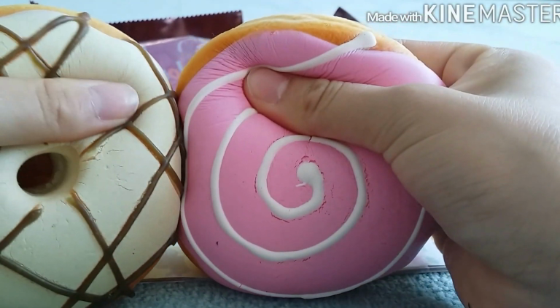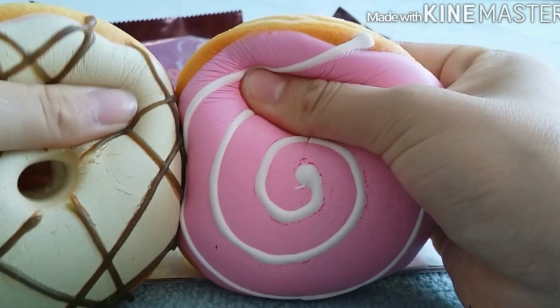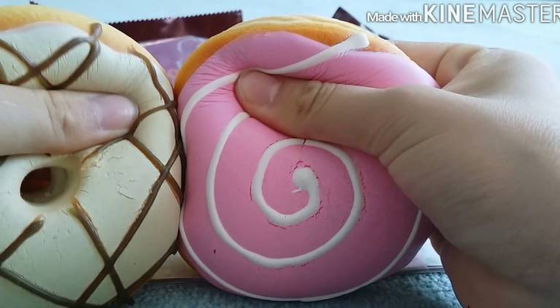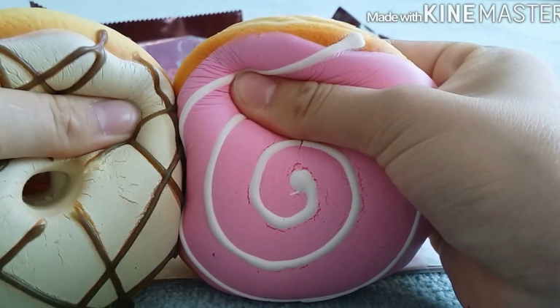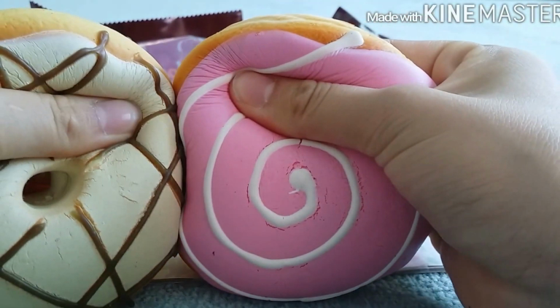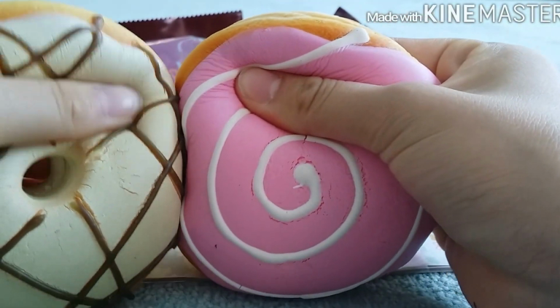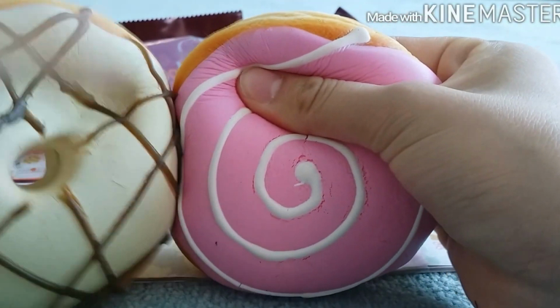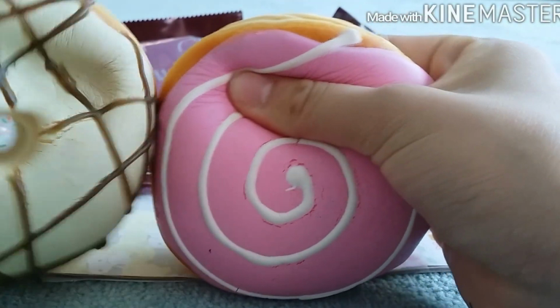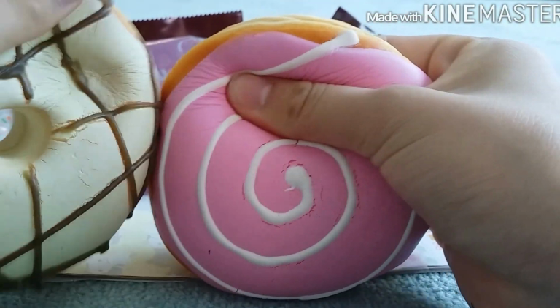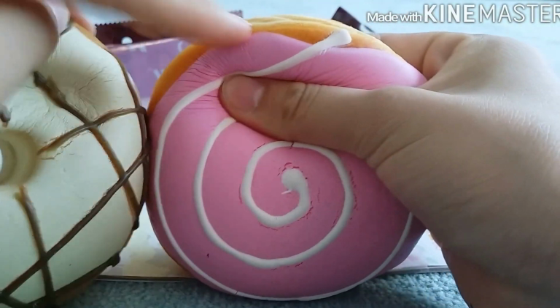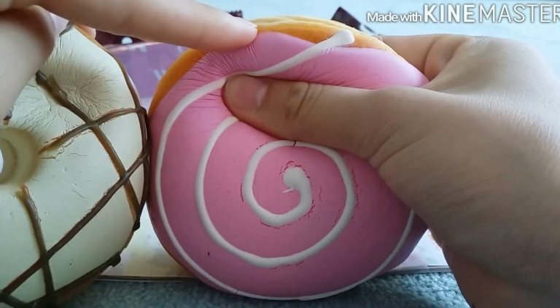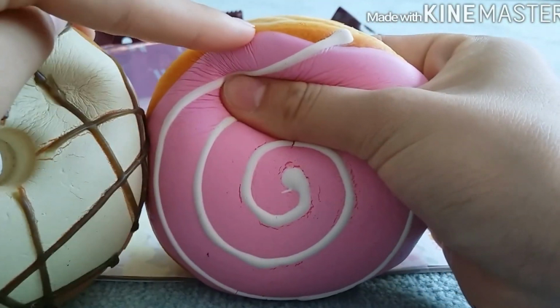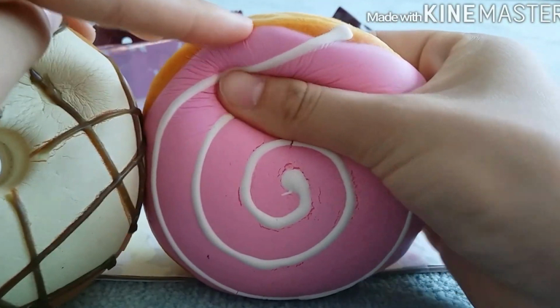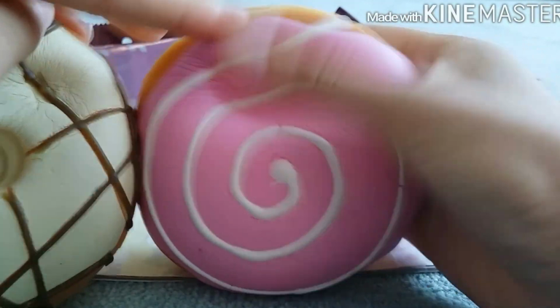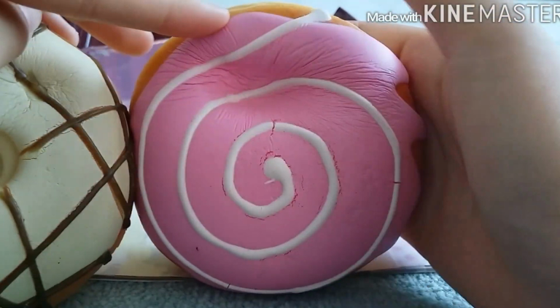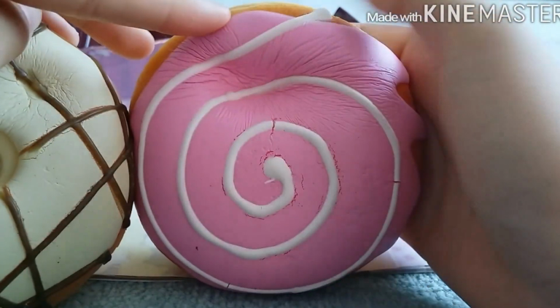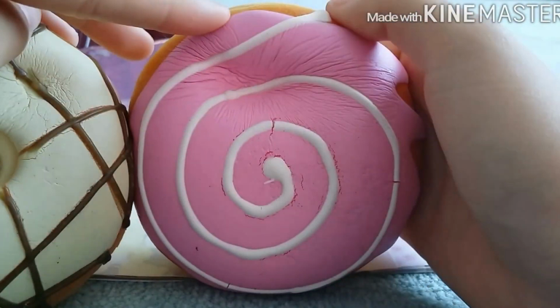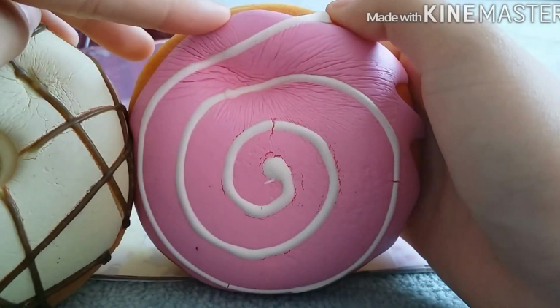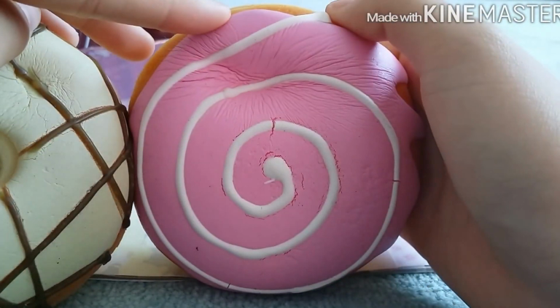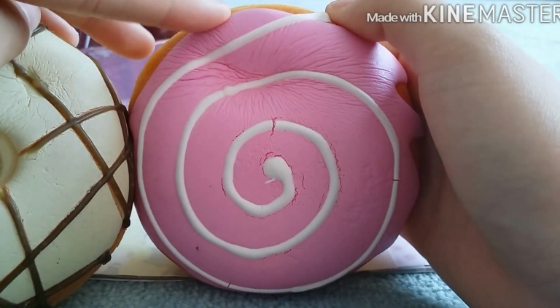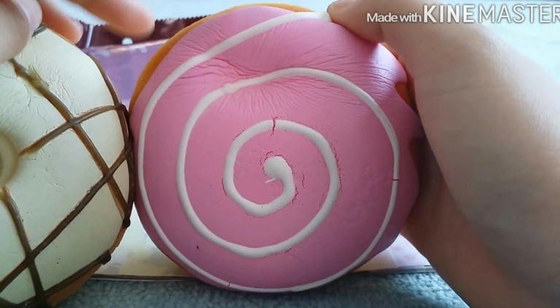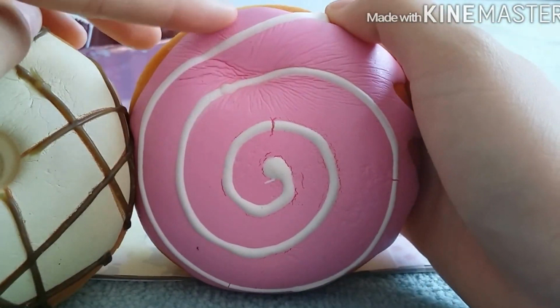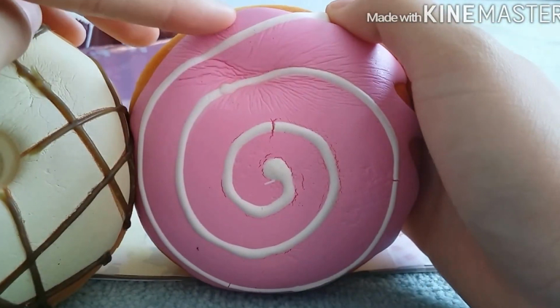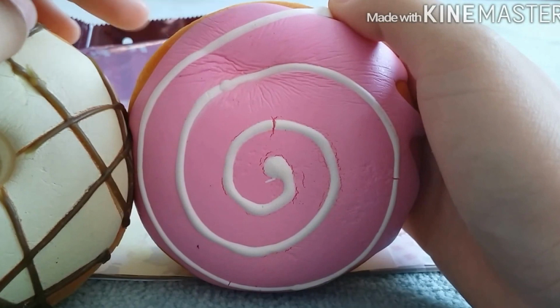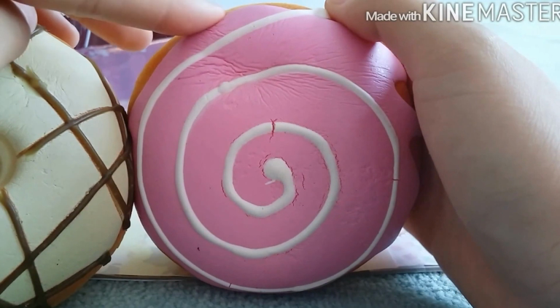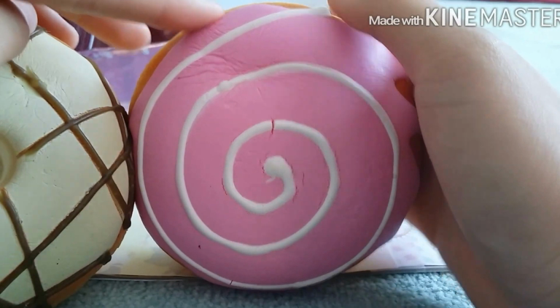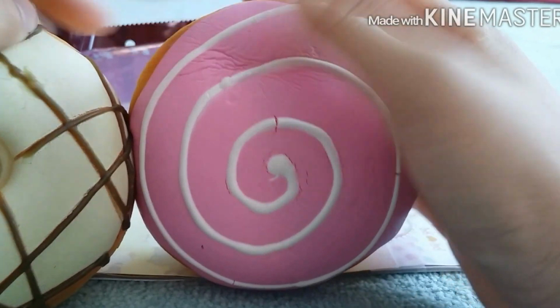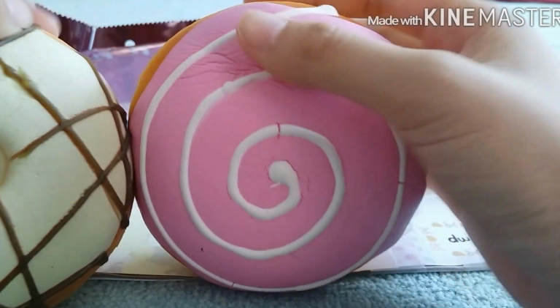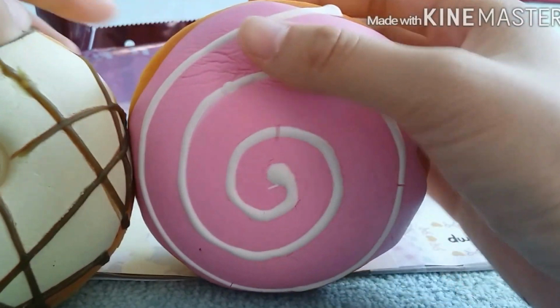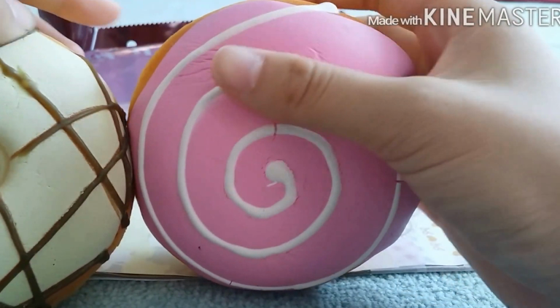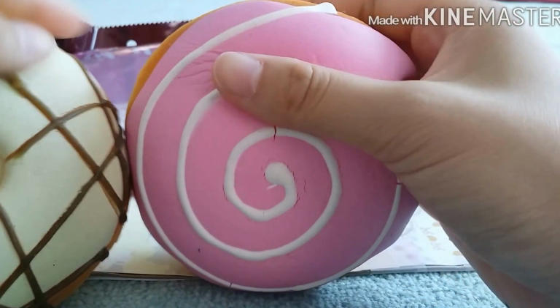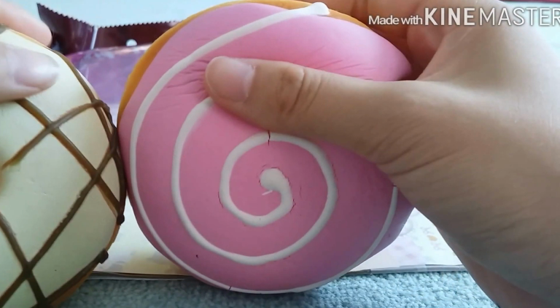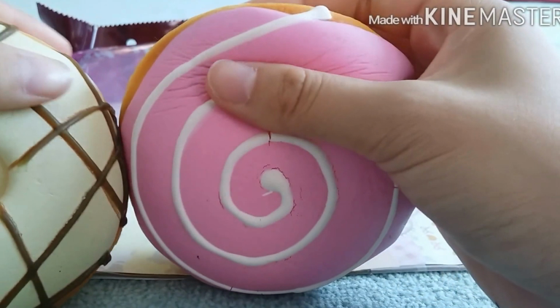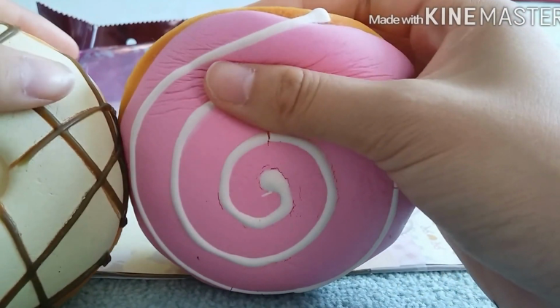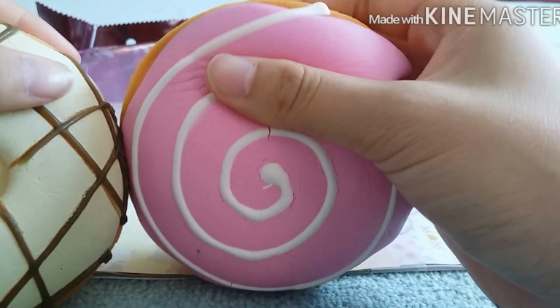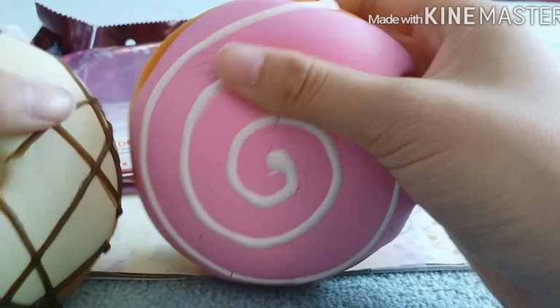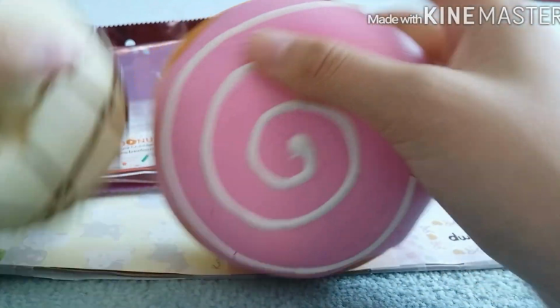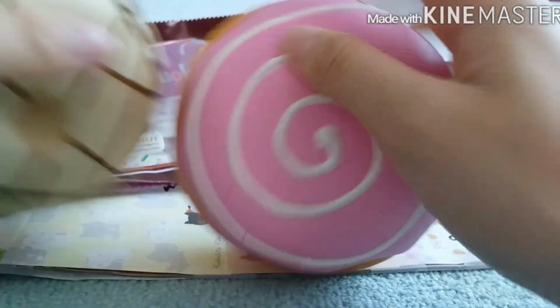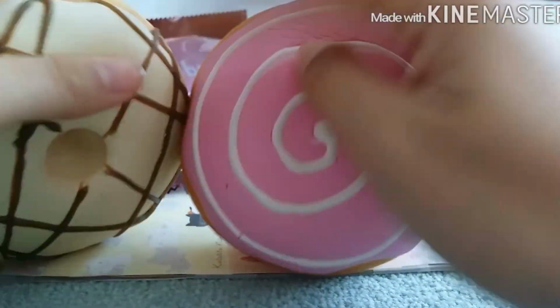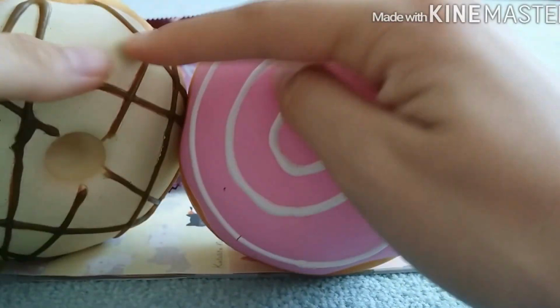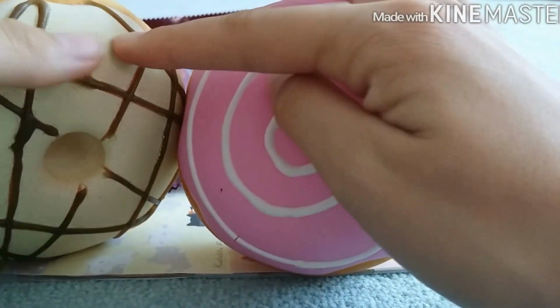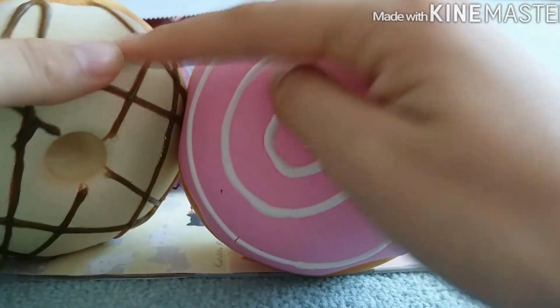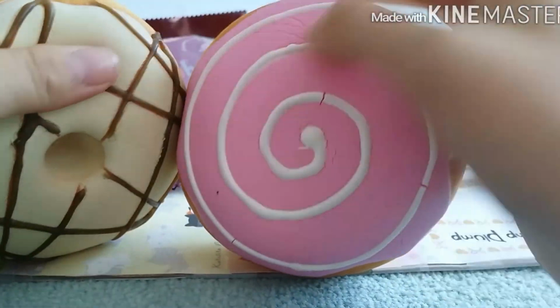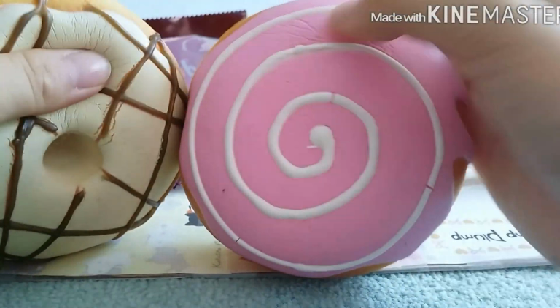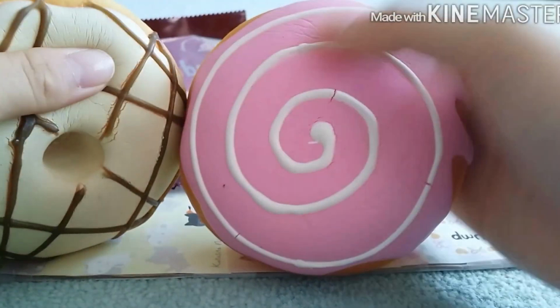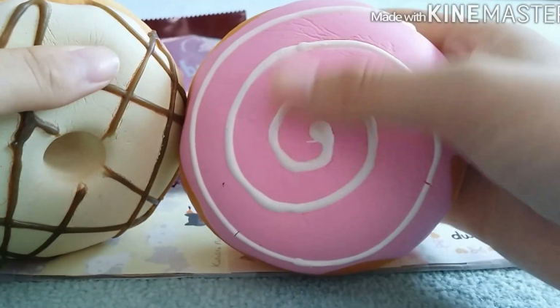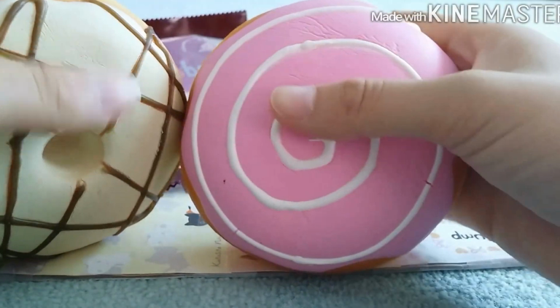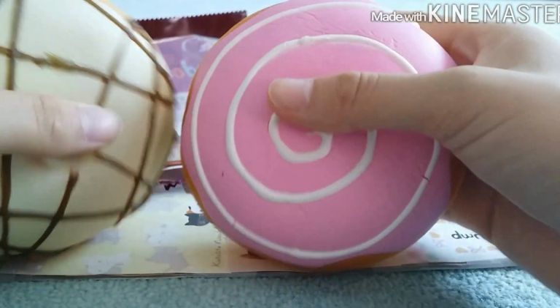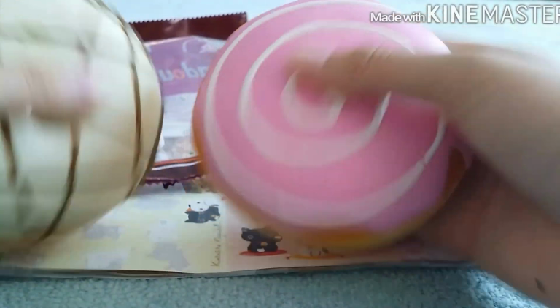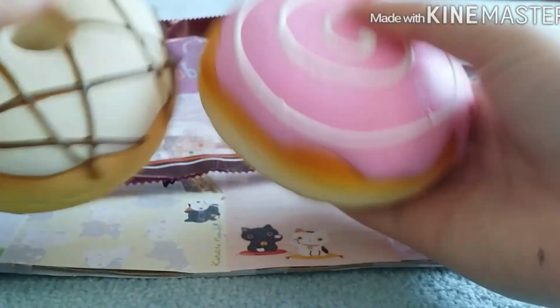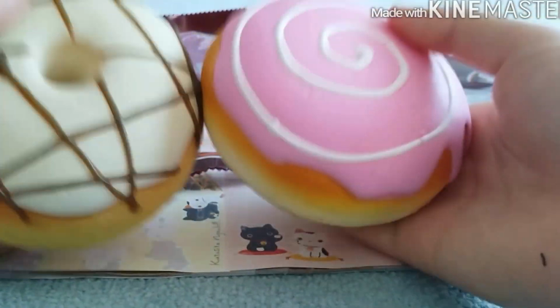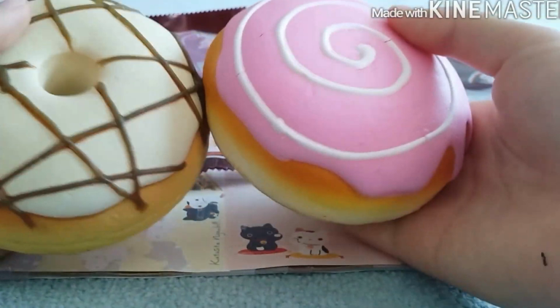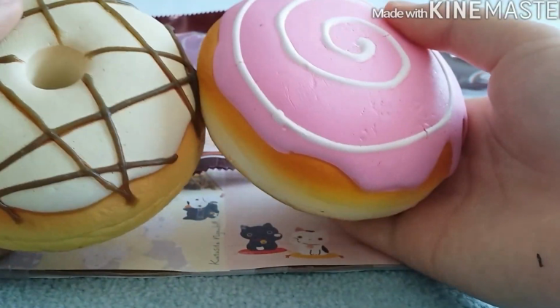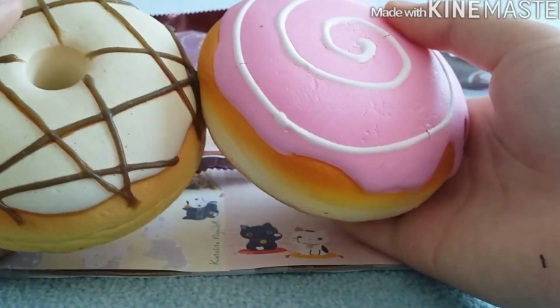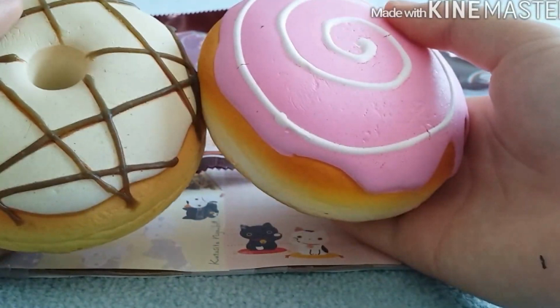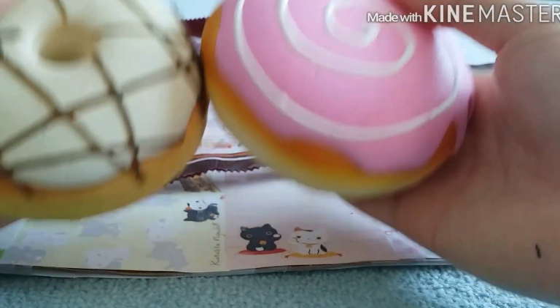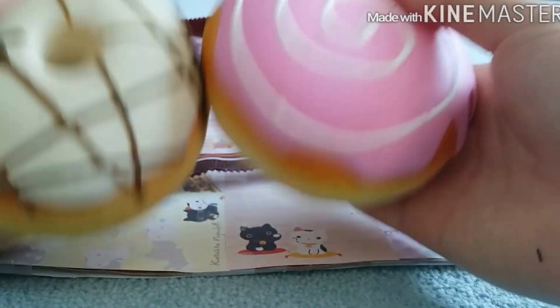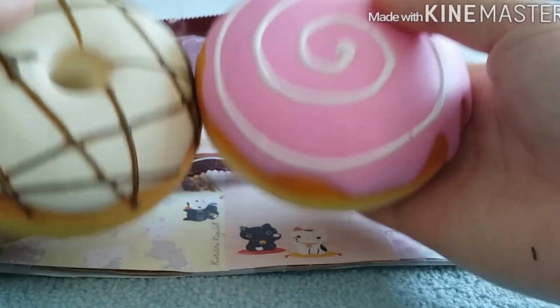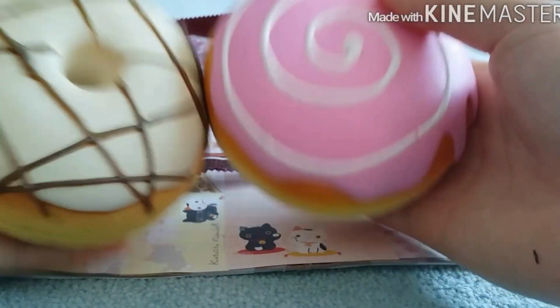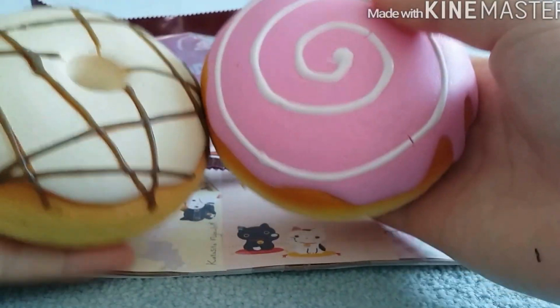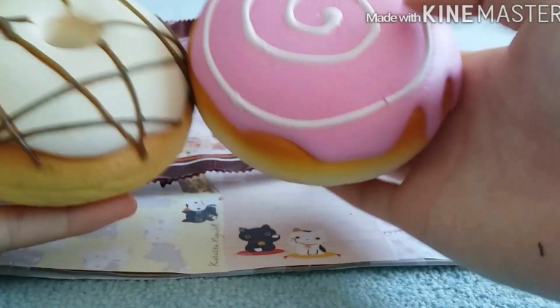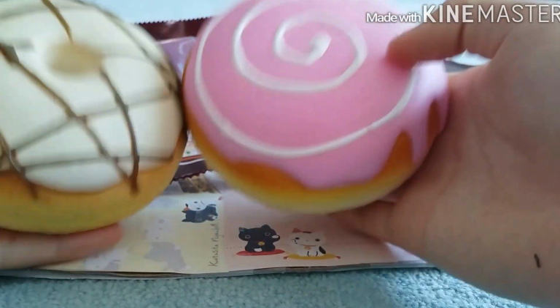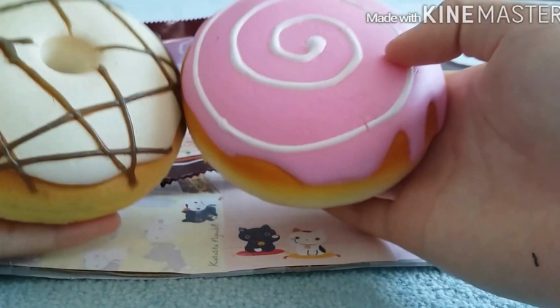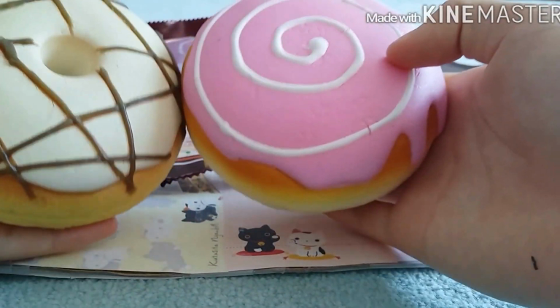This one is super duper soft to squish, while this one is harder to squish, but they're both equally squishy.